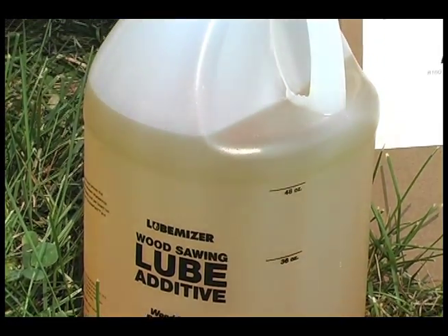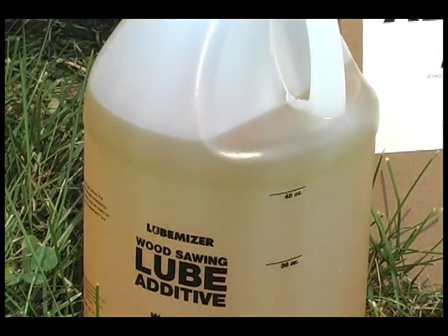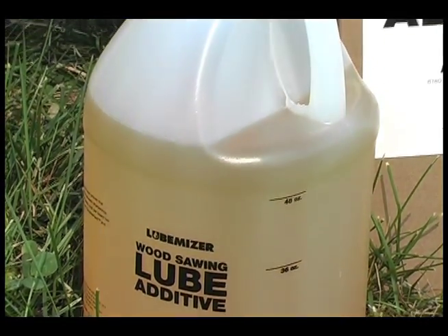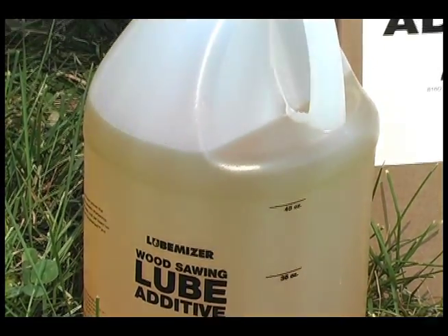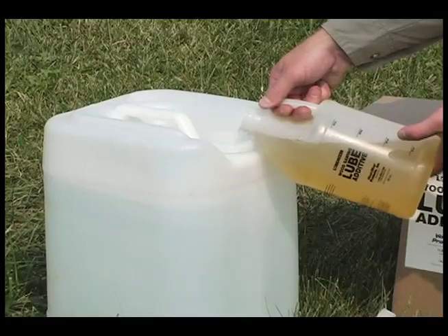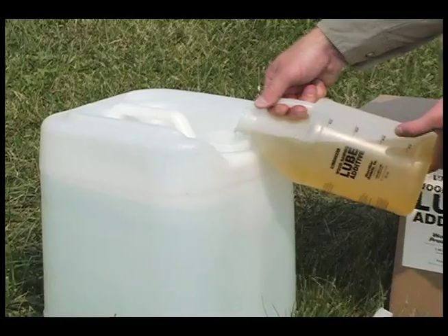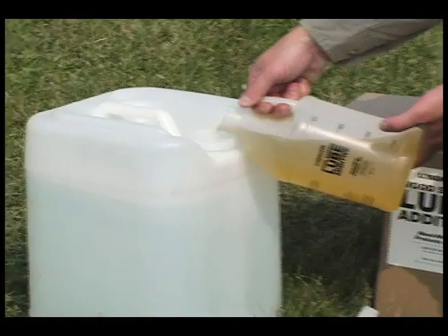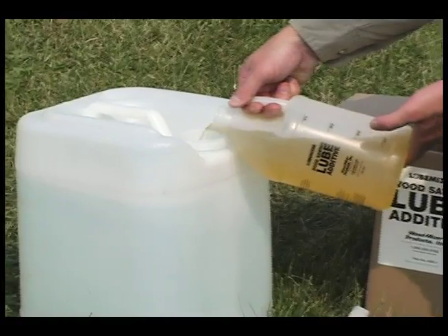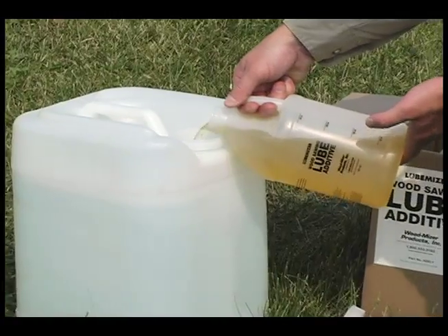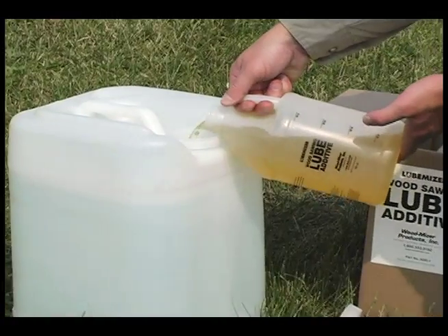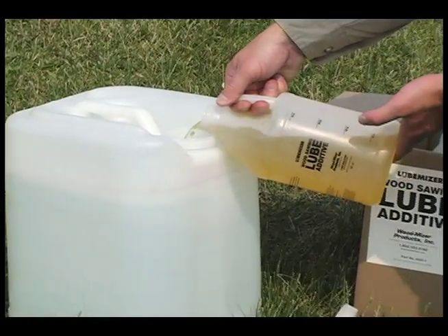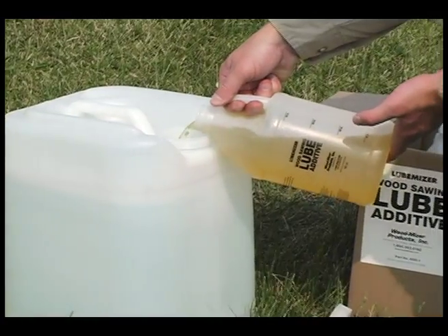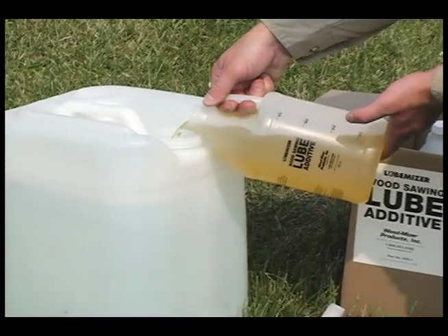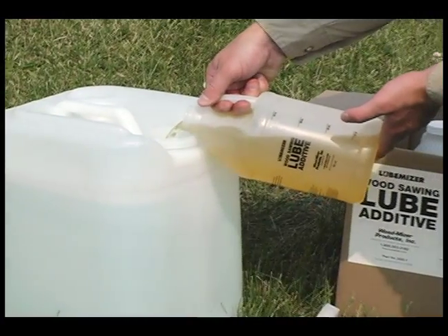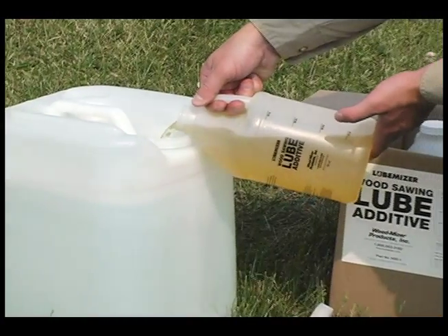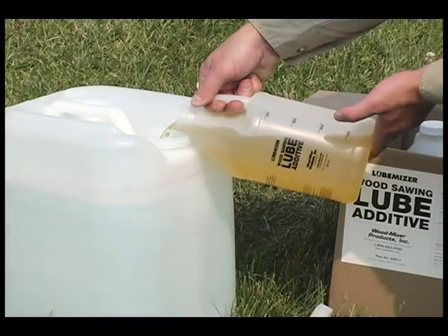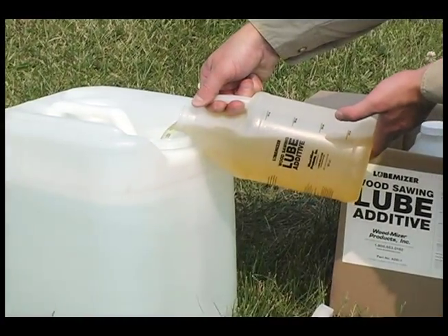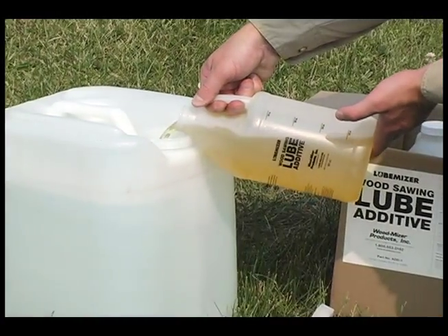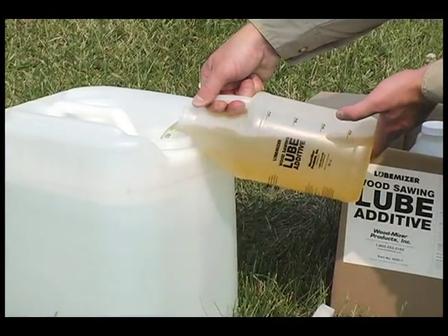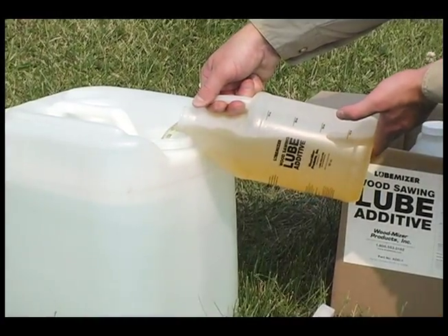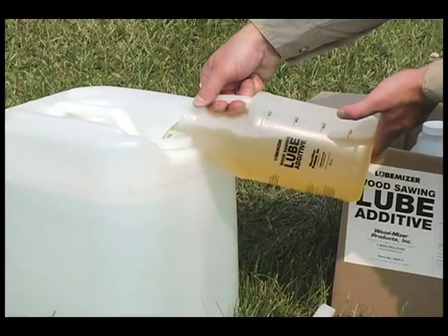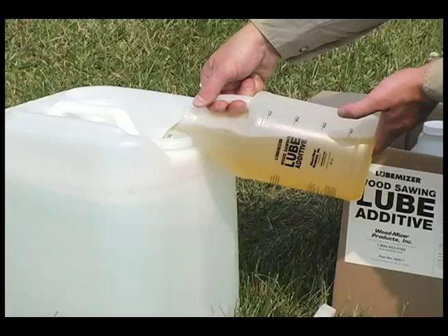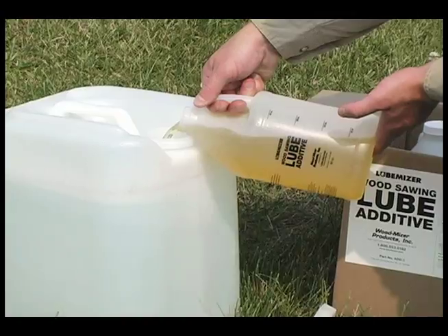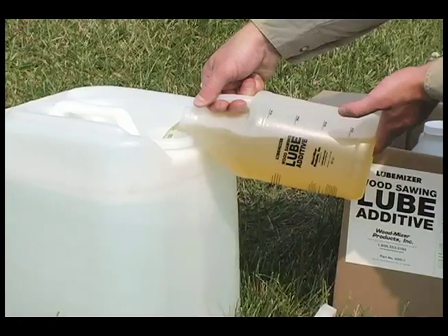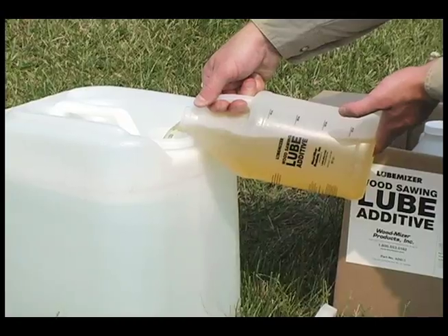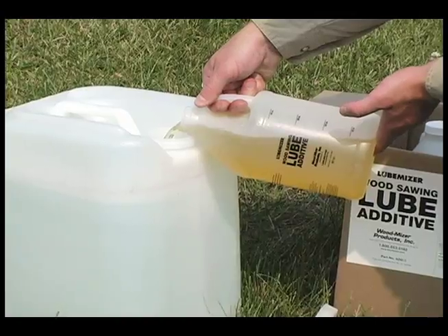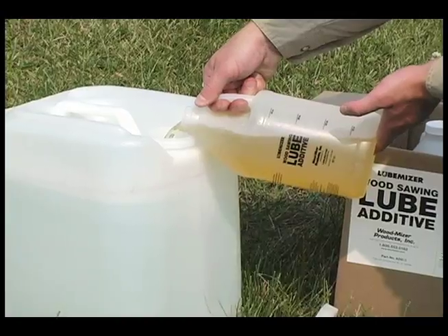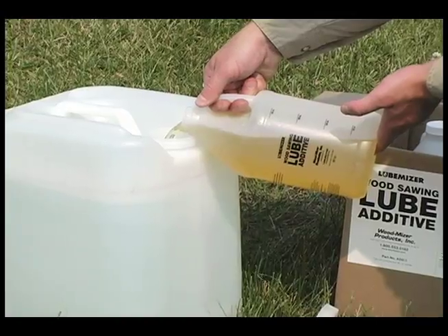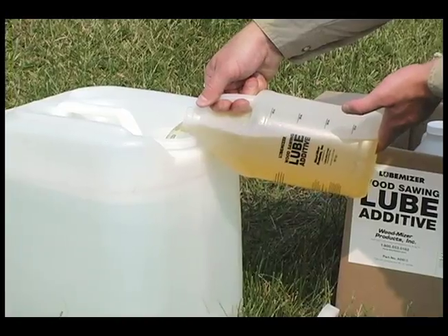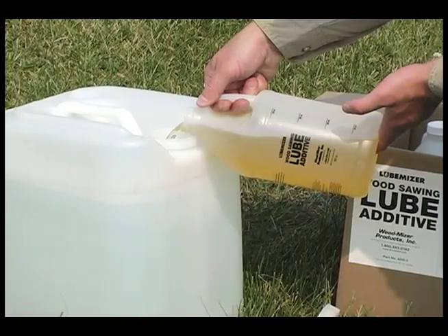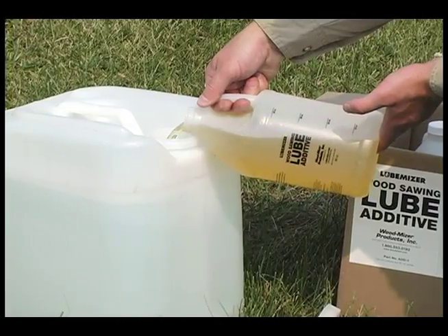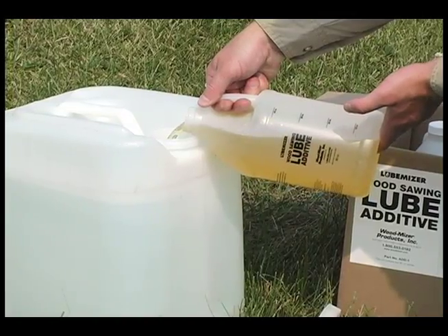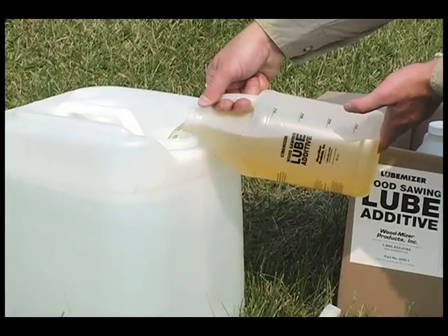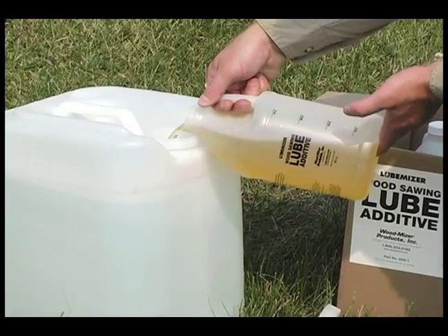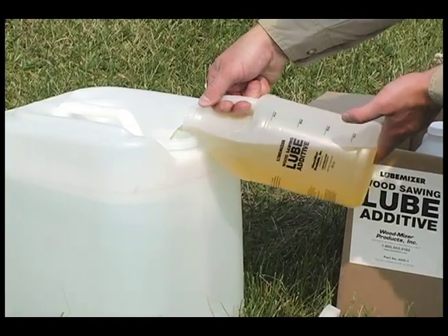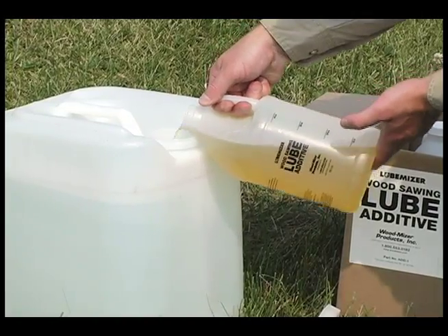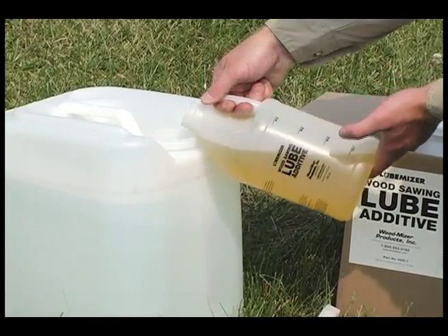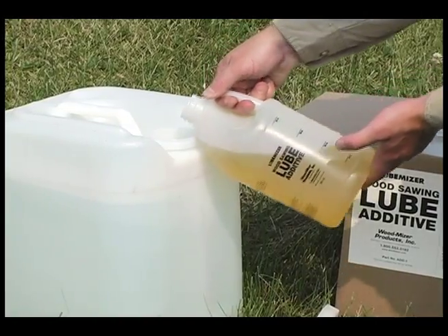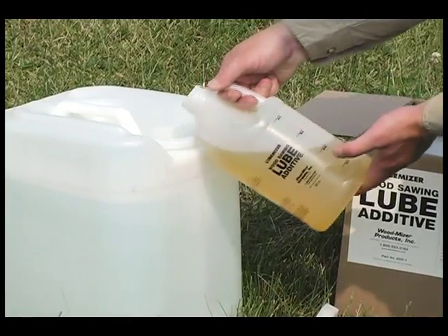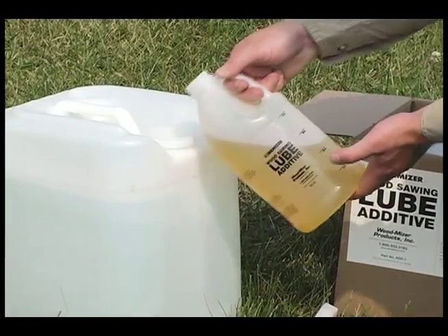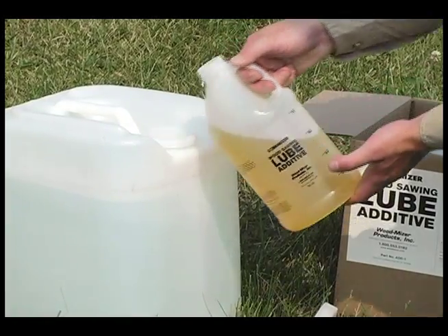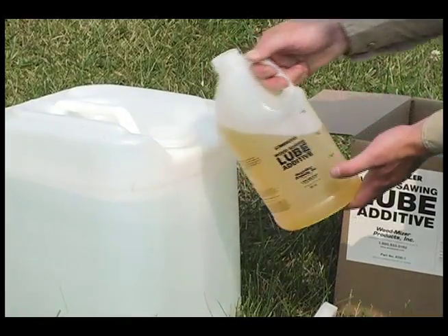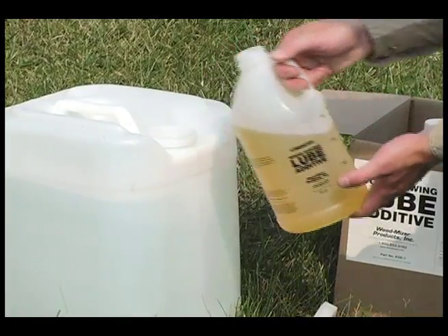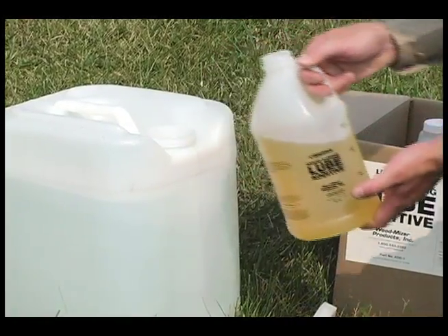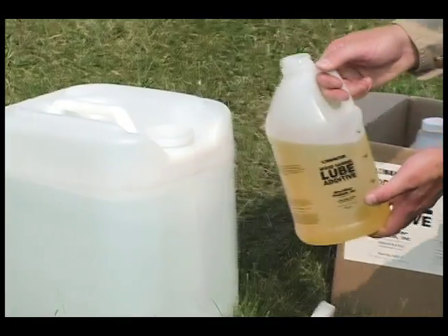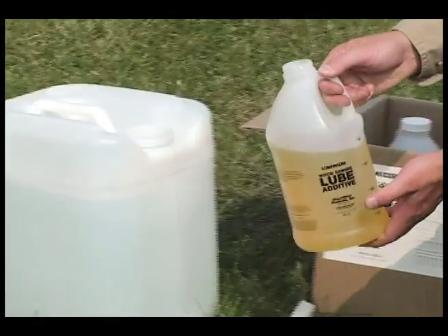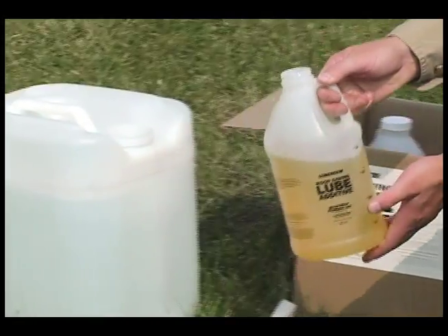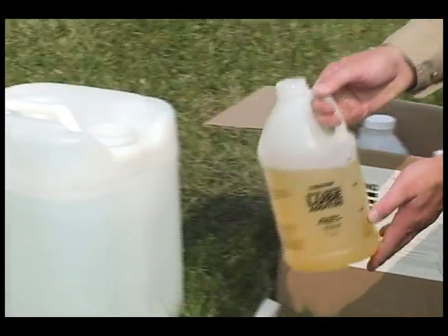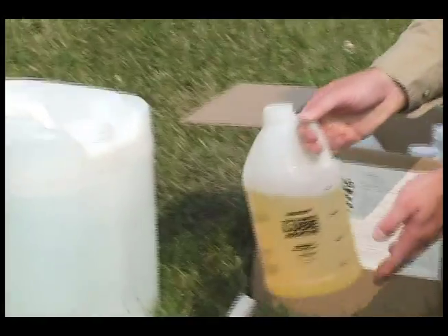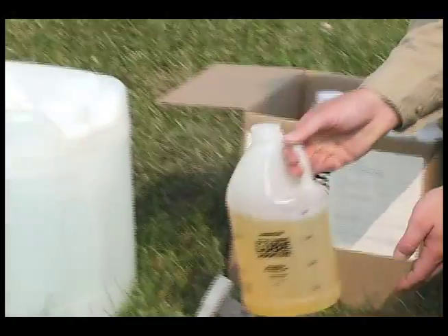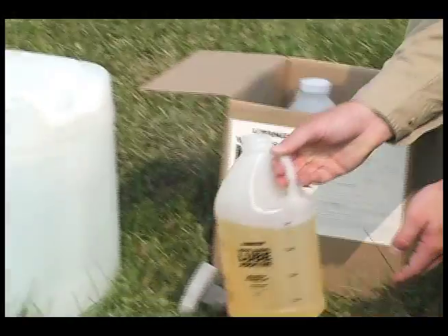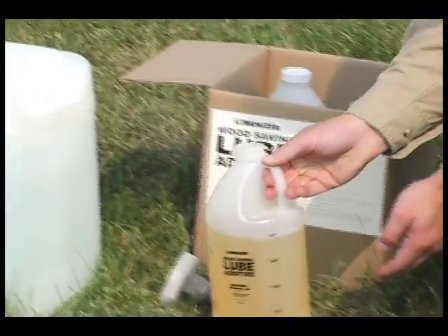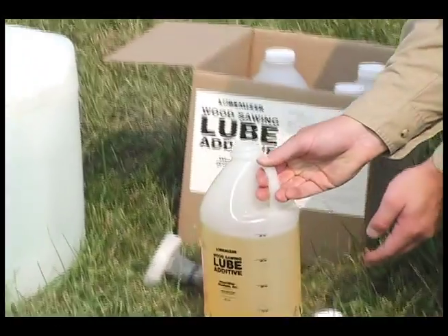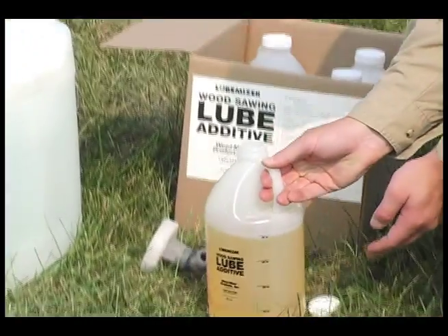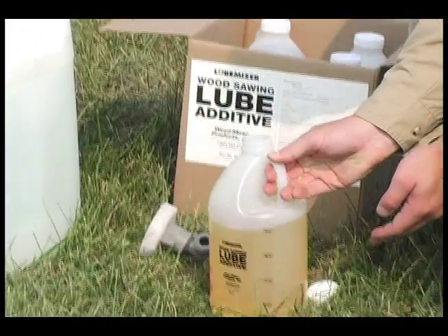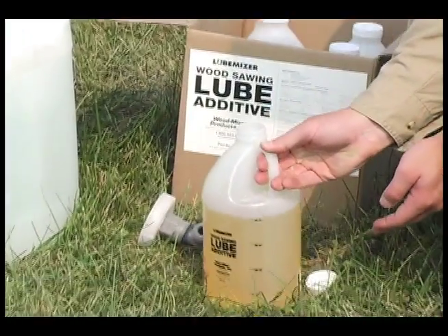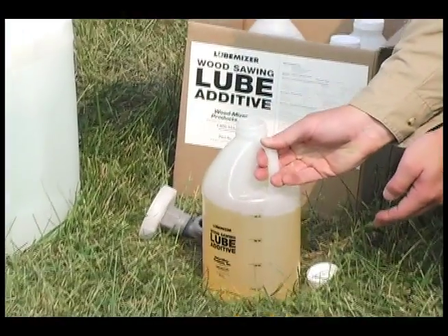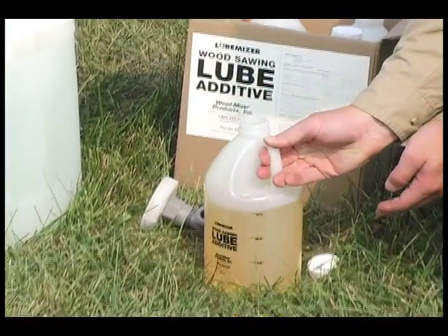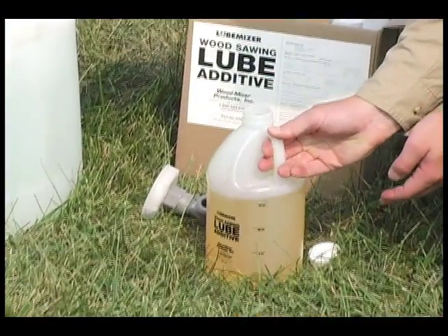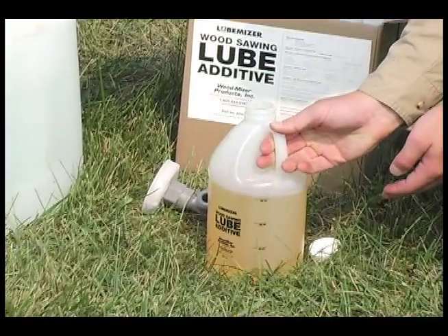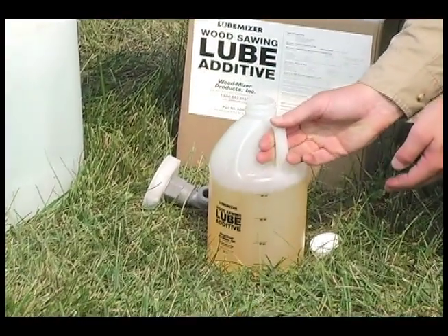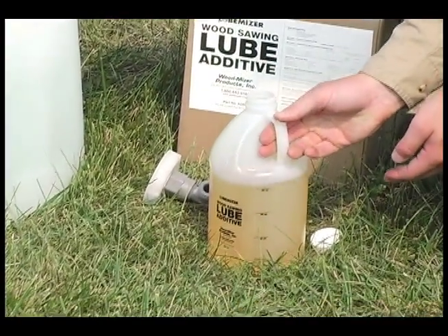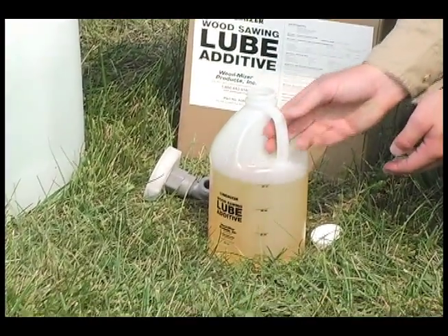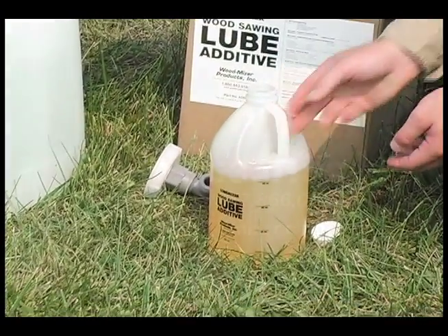You simply pour 12 ounces of additive according to the graduated measurements — no measuring required.